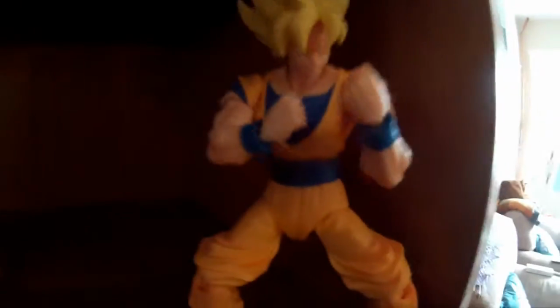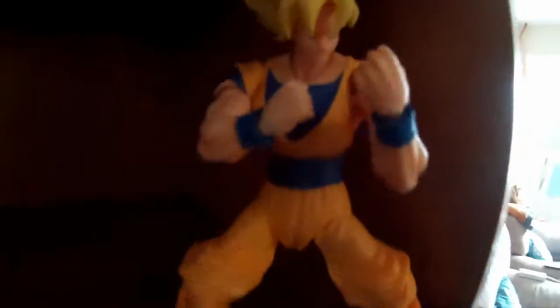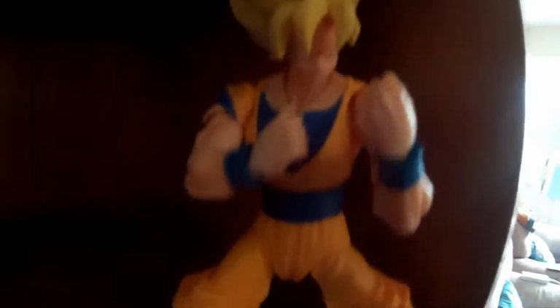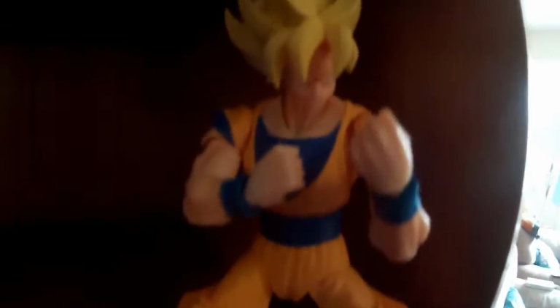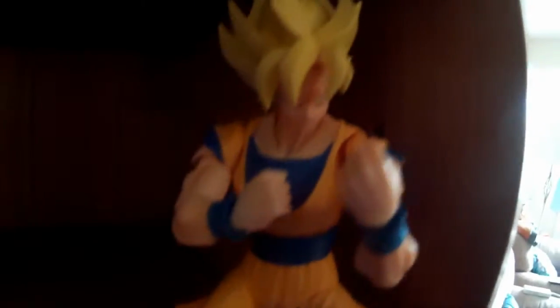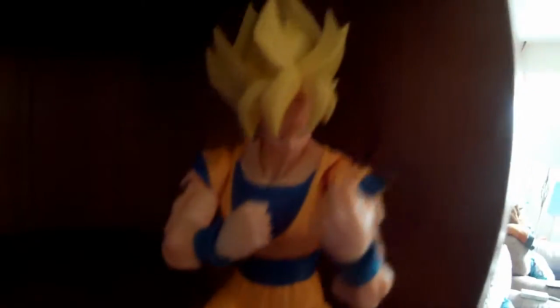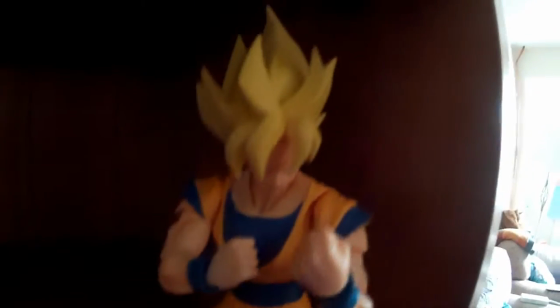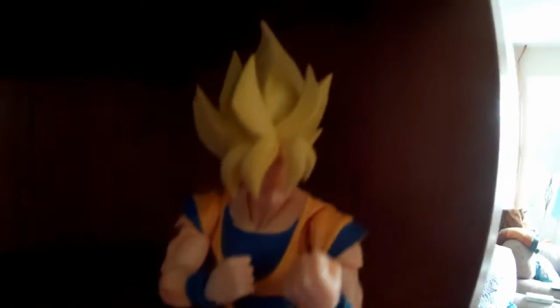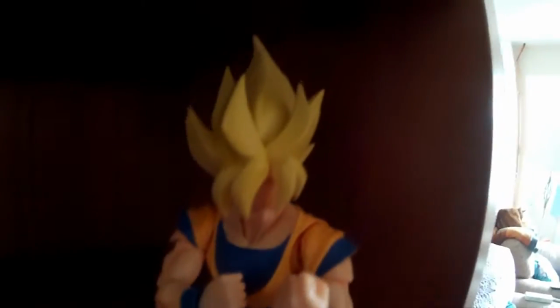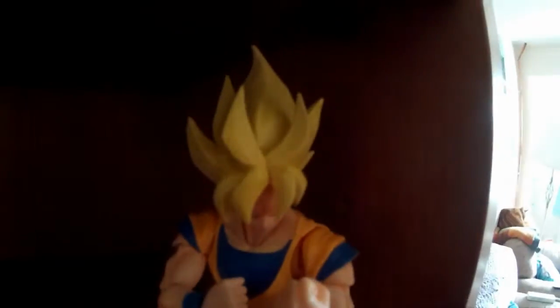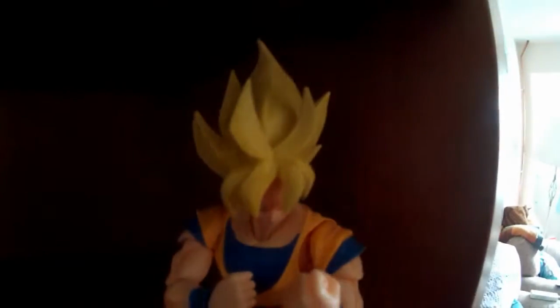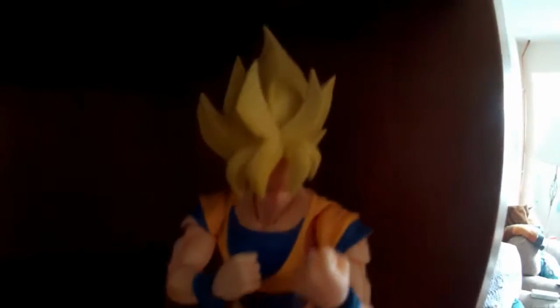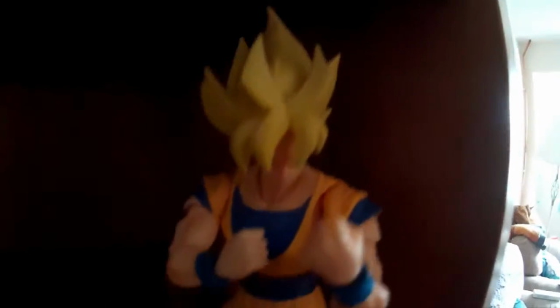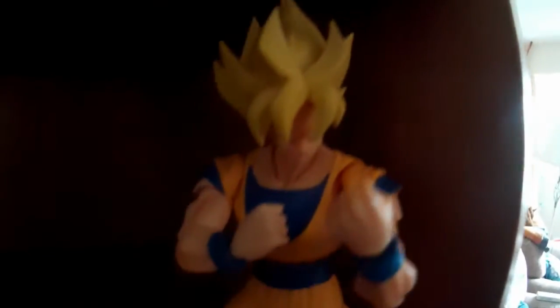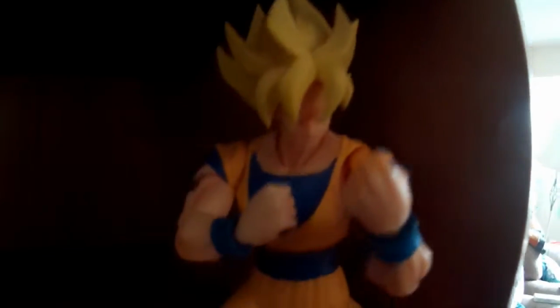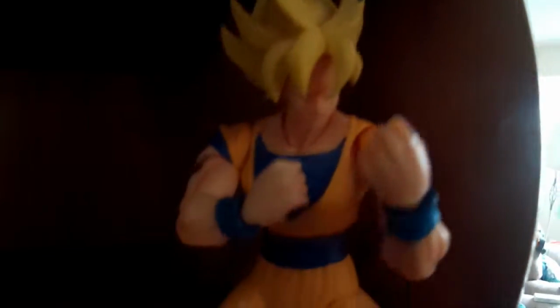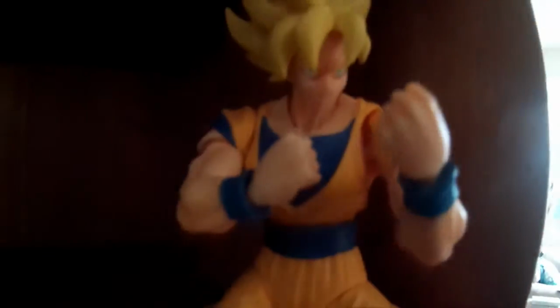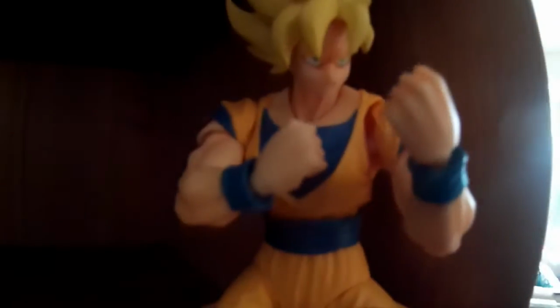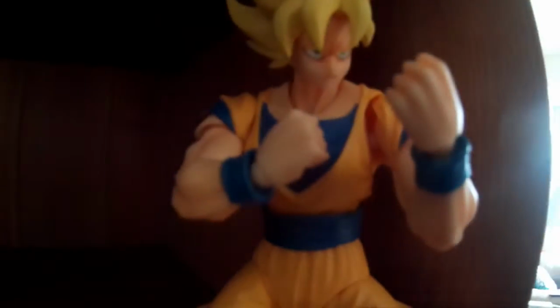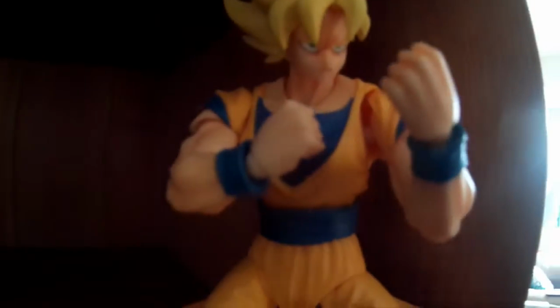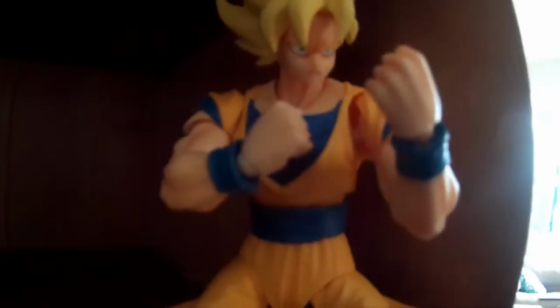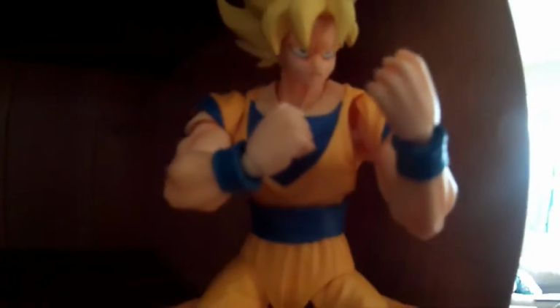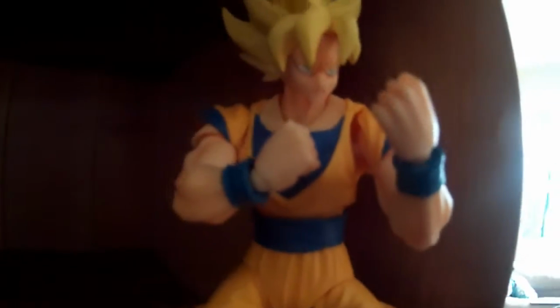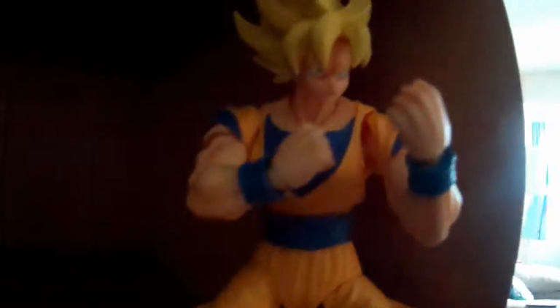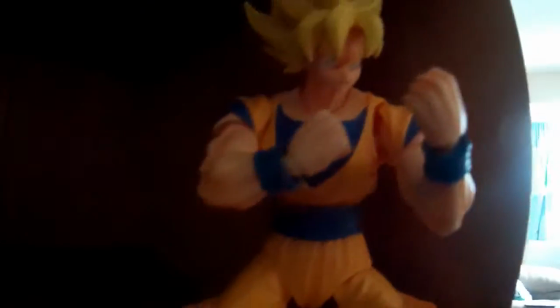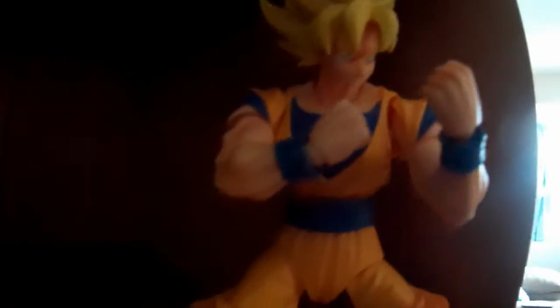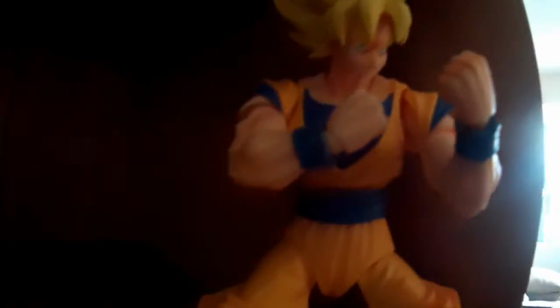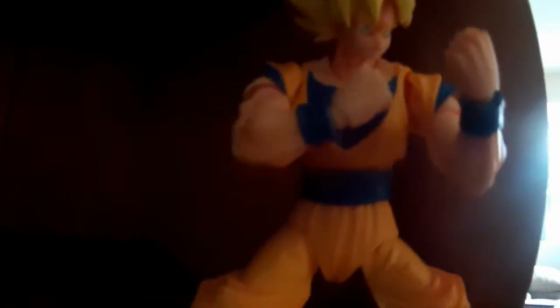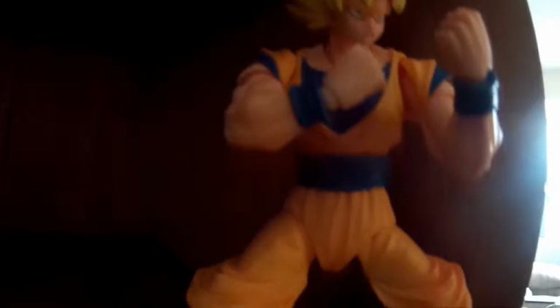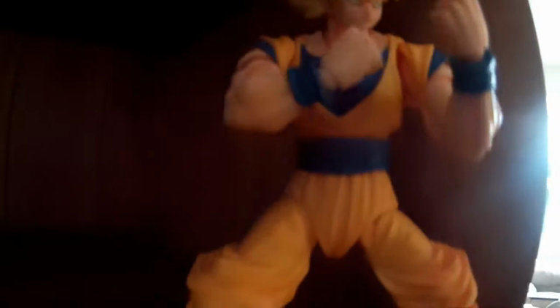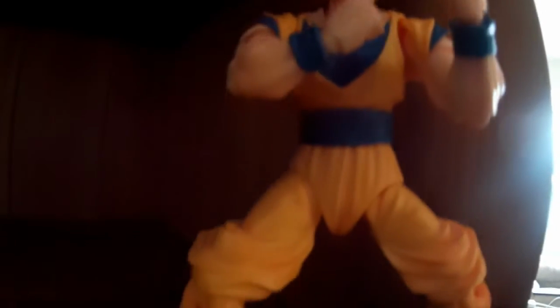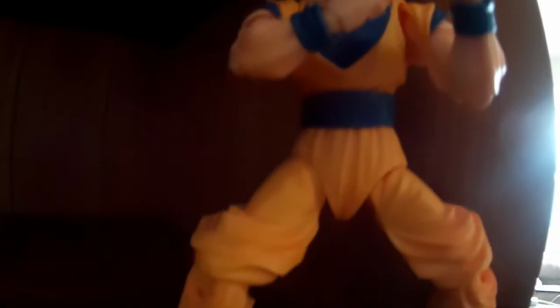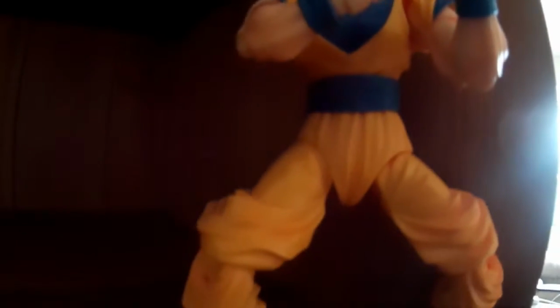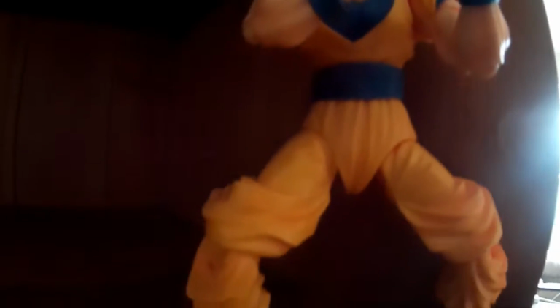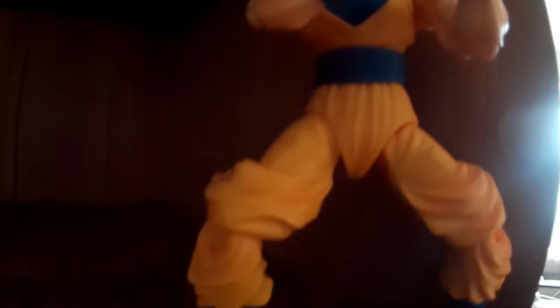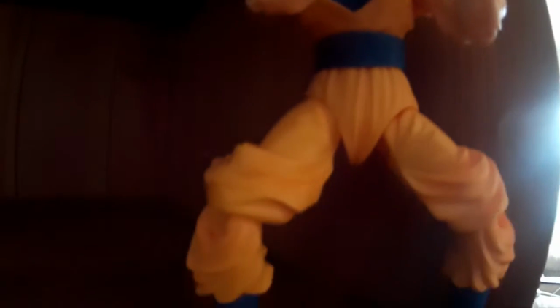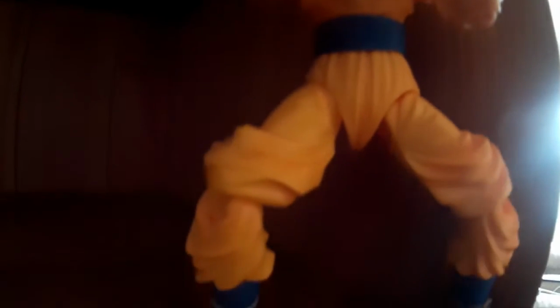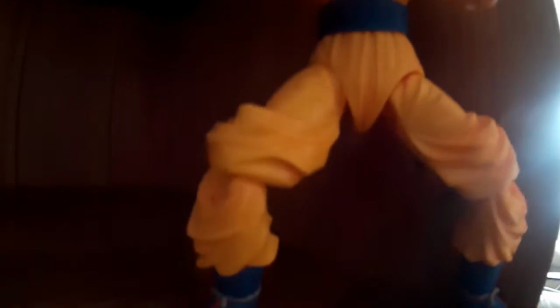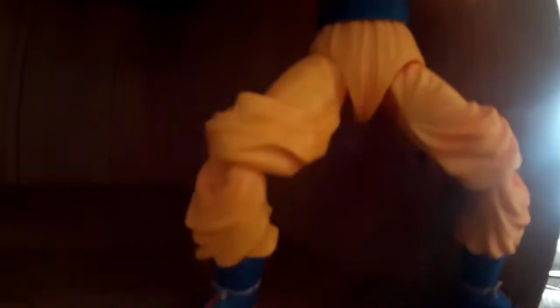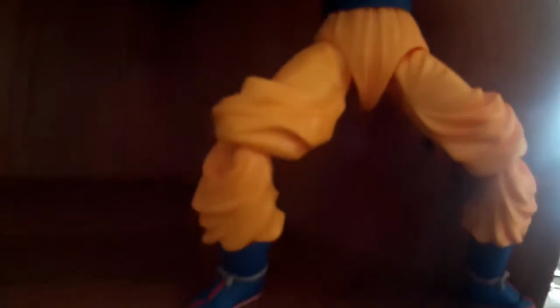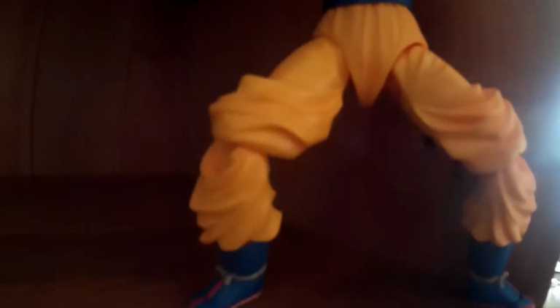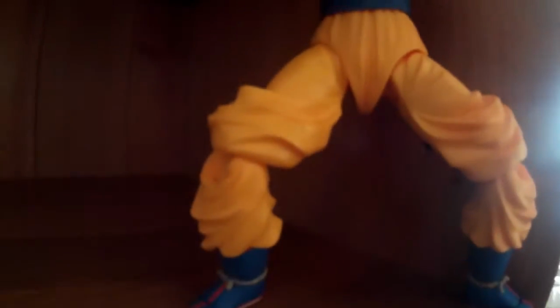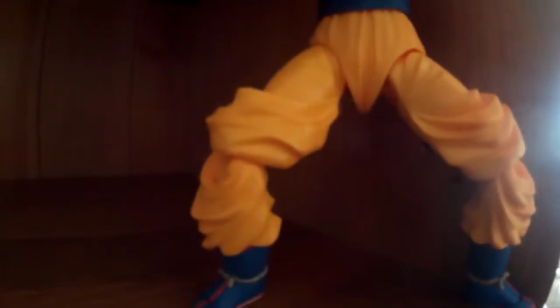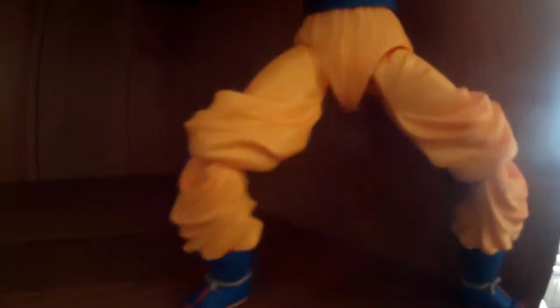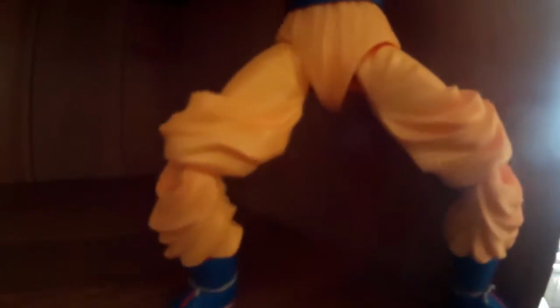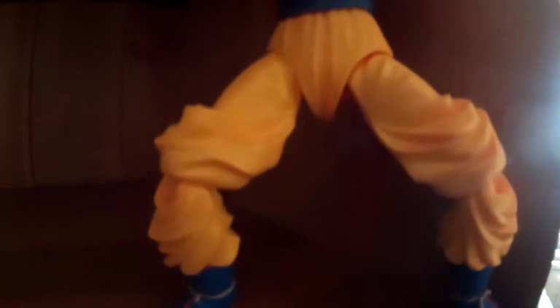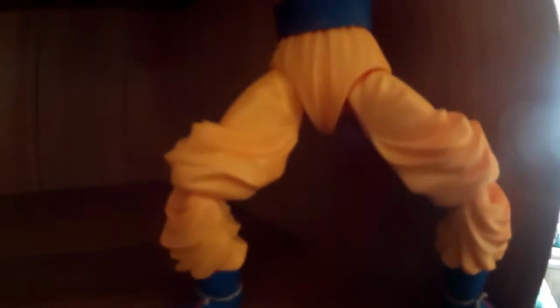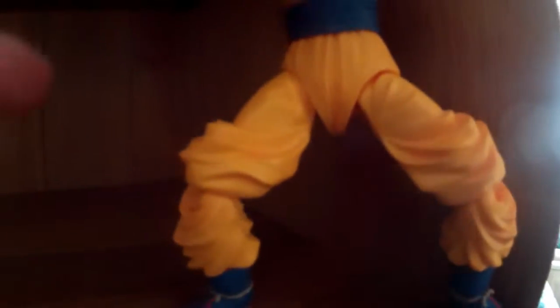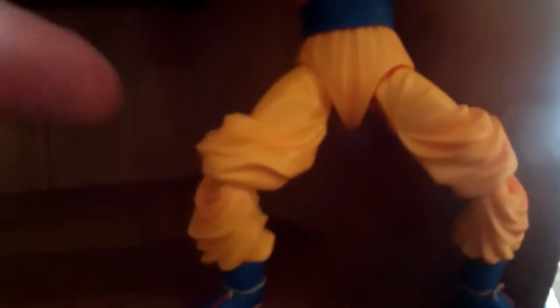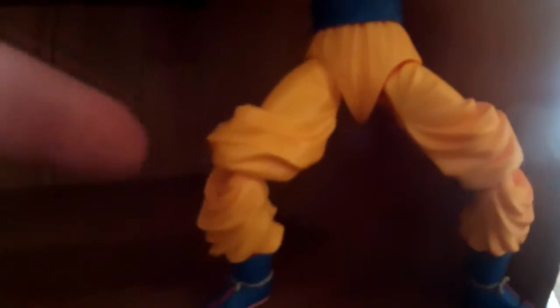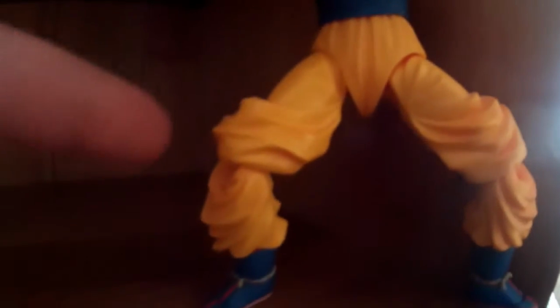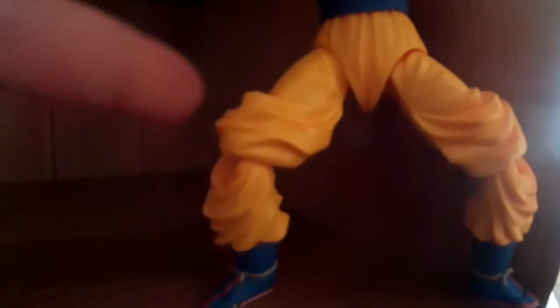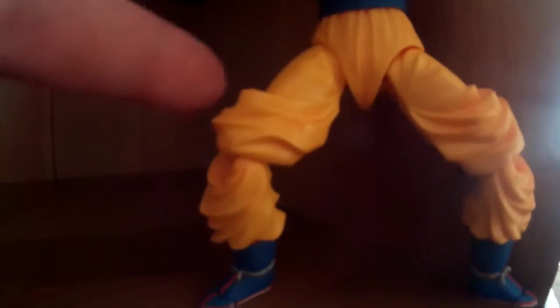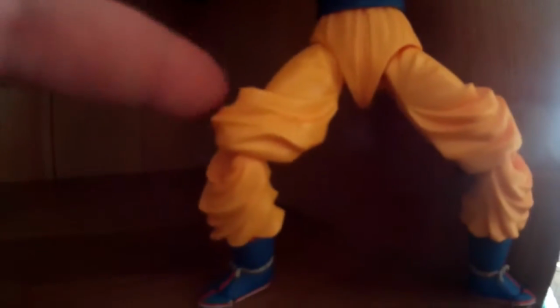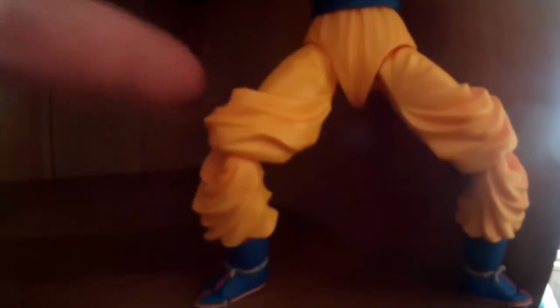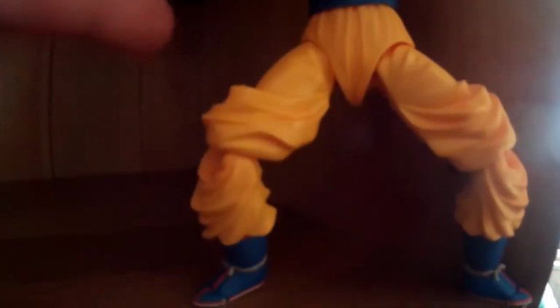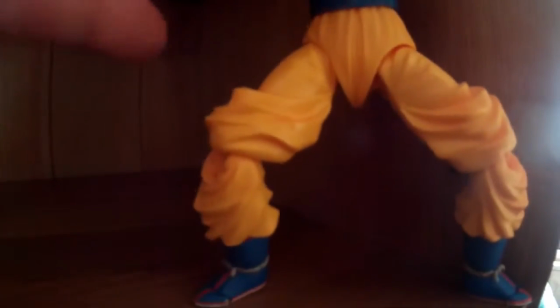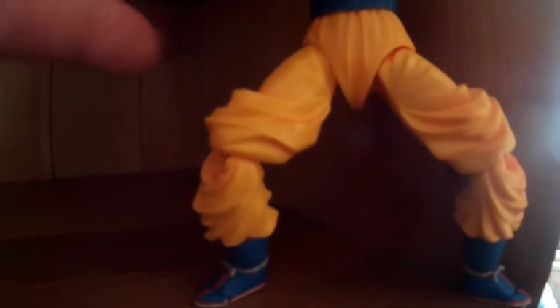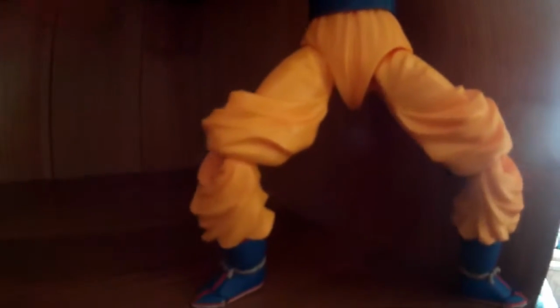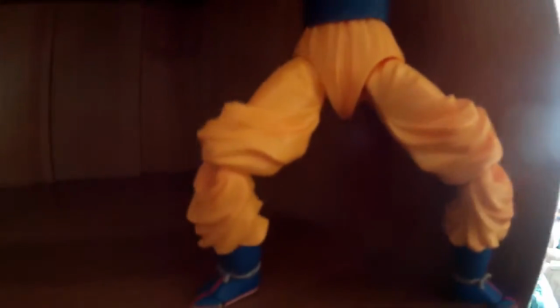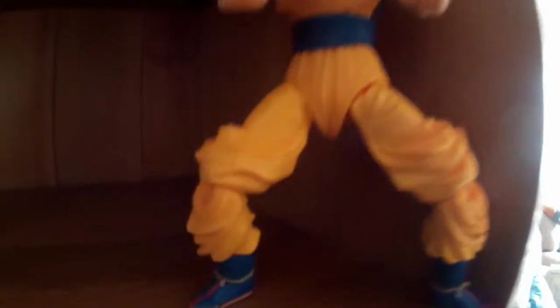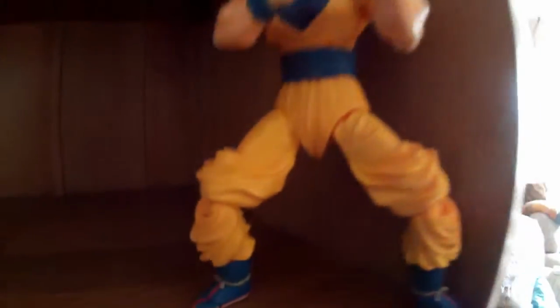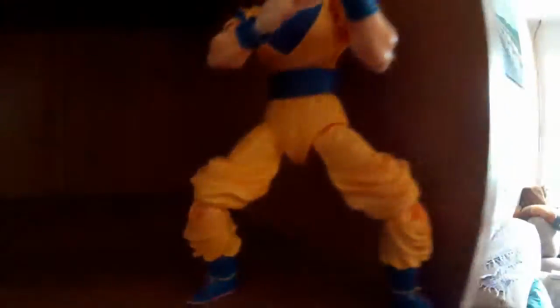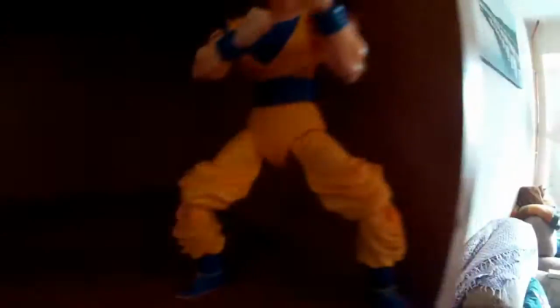This is my Super Saiyan Goku. The colours on these are really, really nice, as well as the articulation in the actual knee joints and stuff like that.